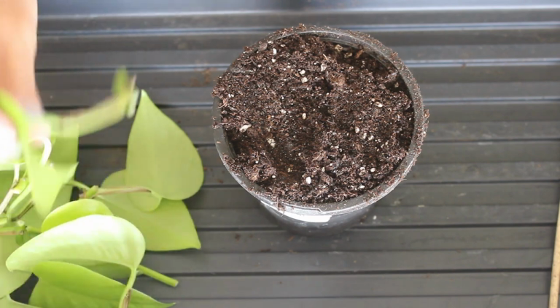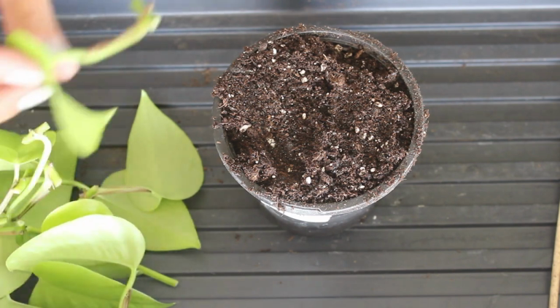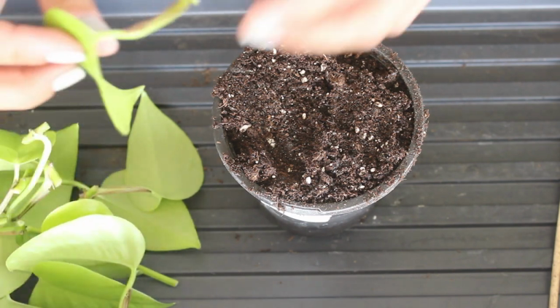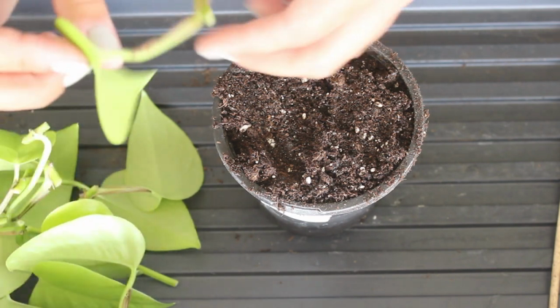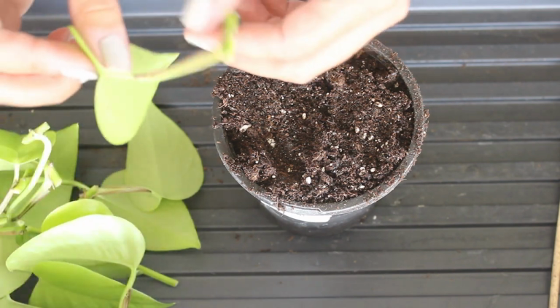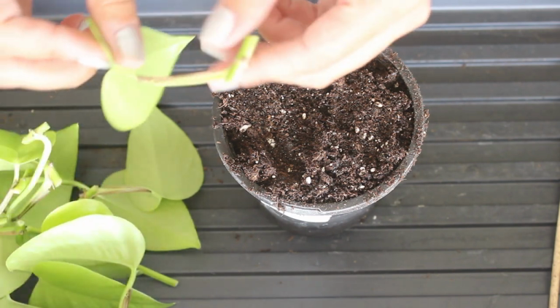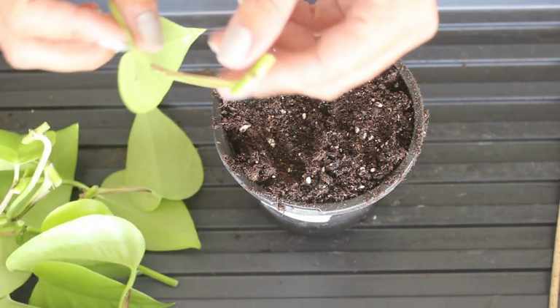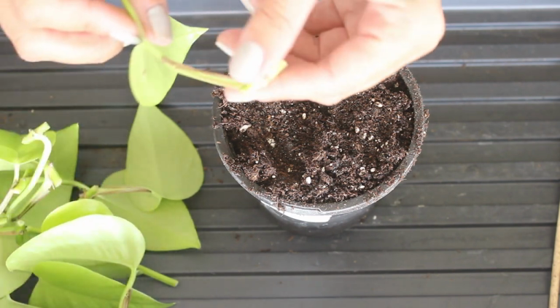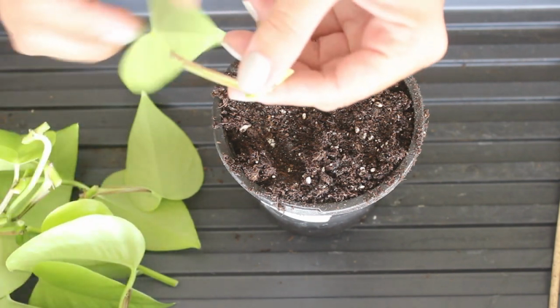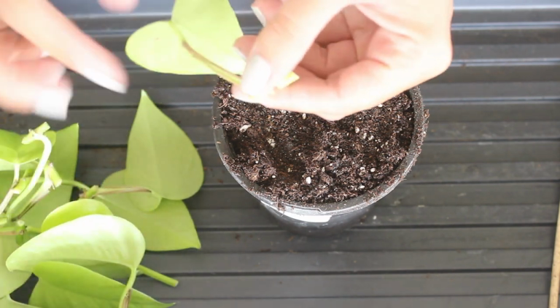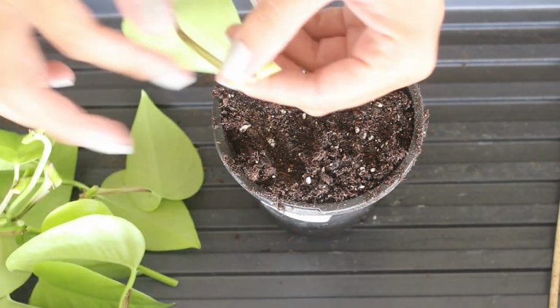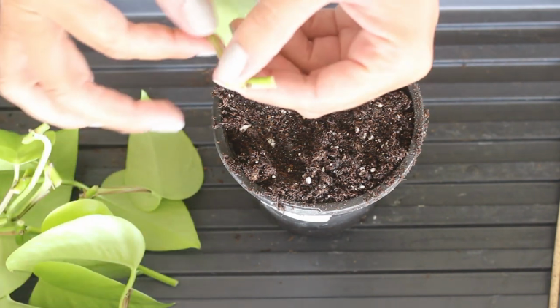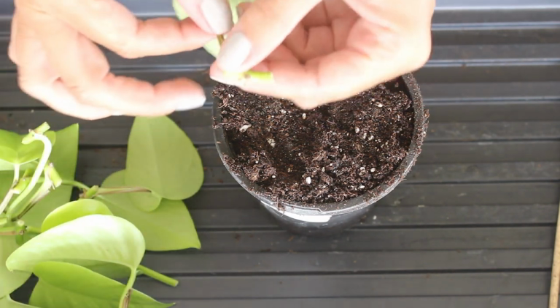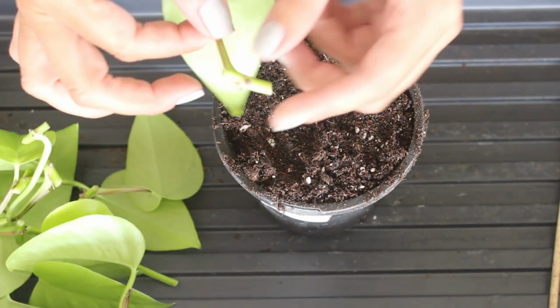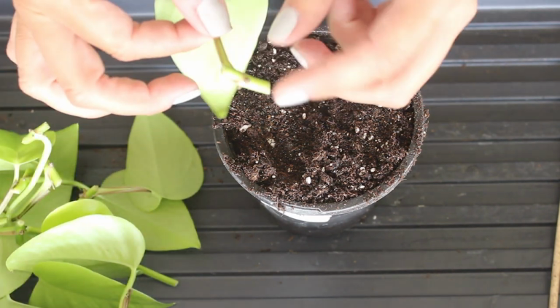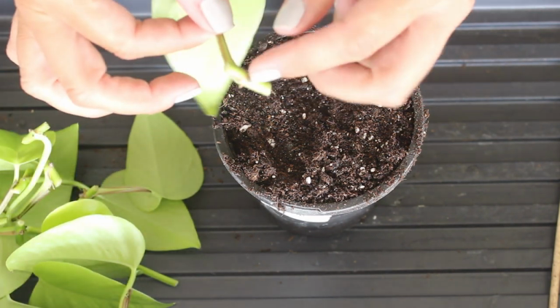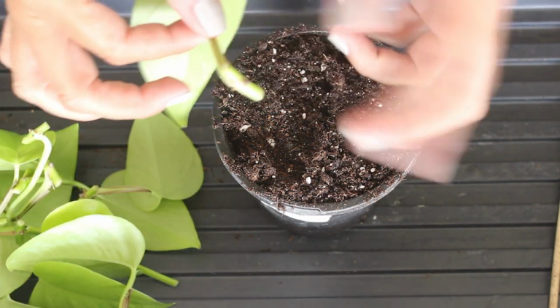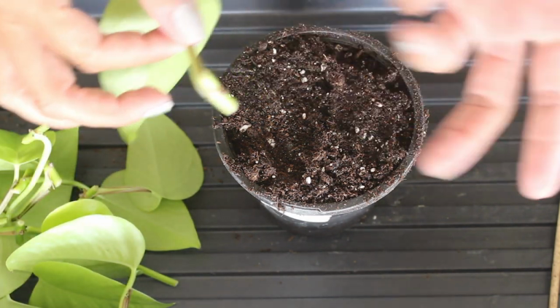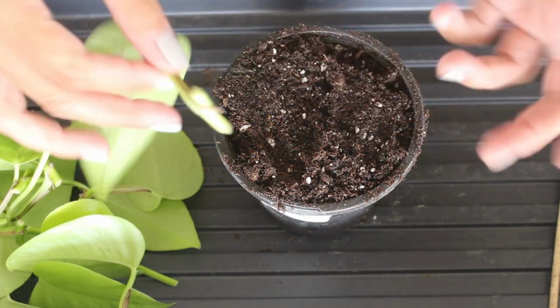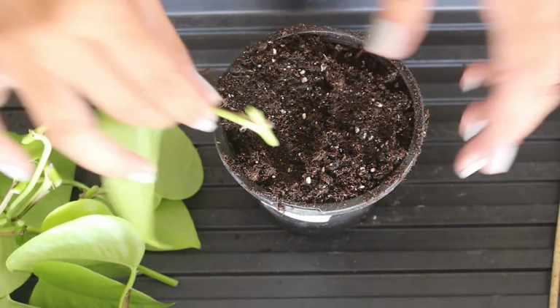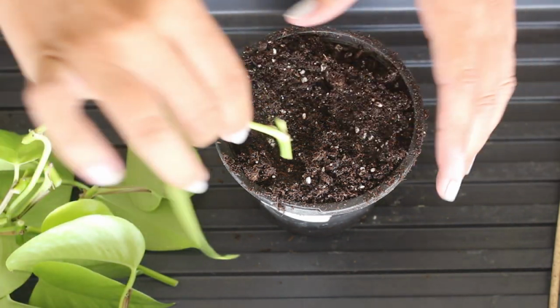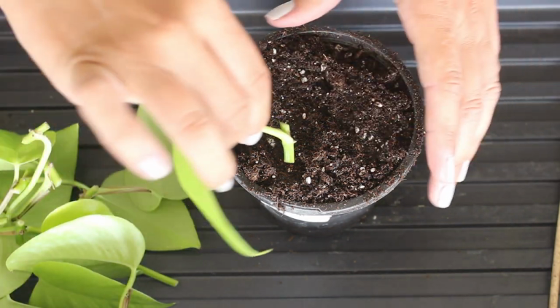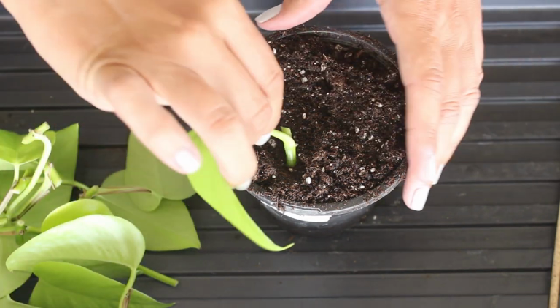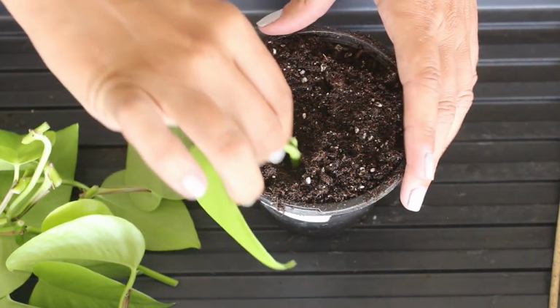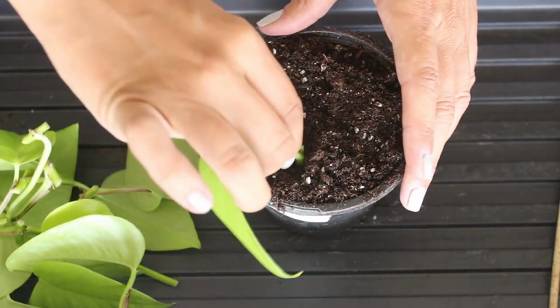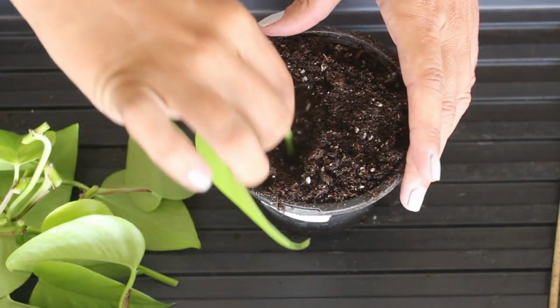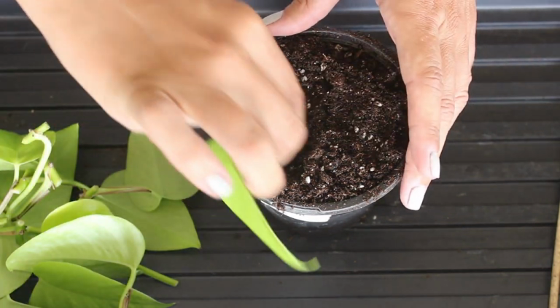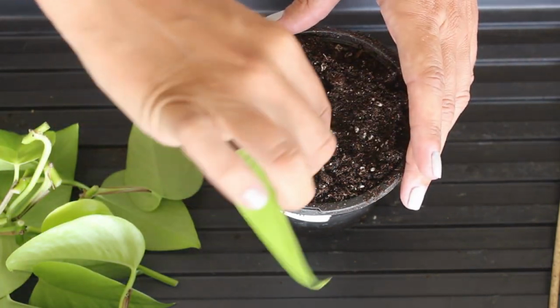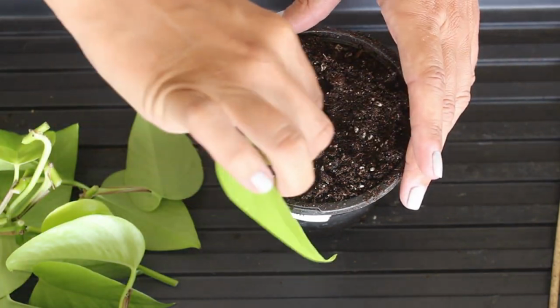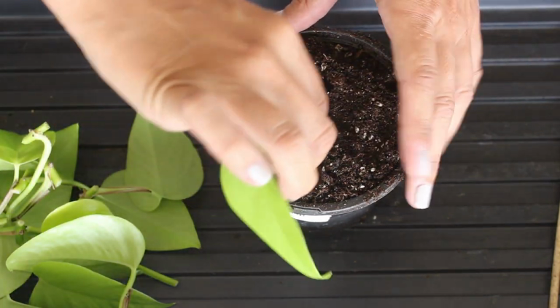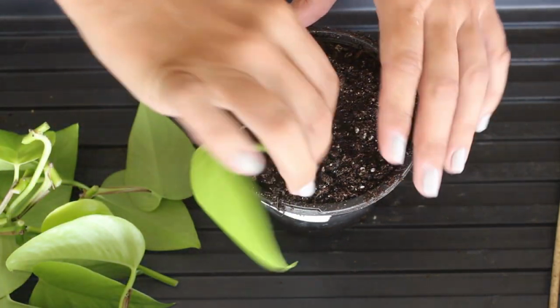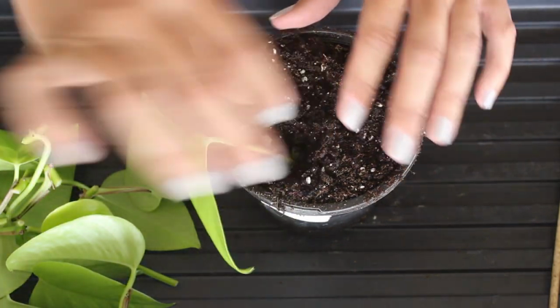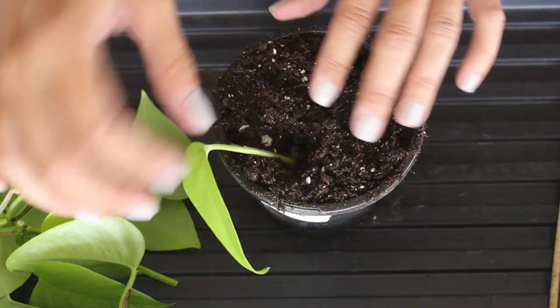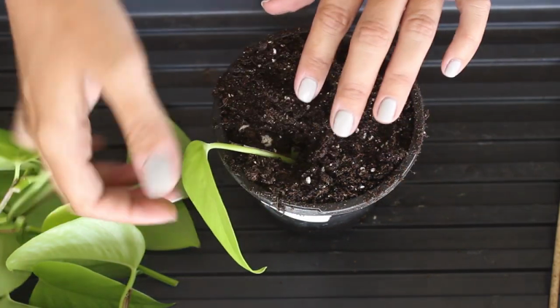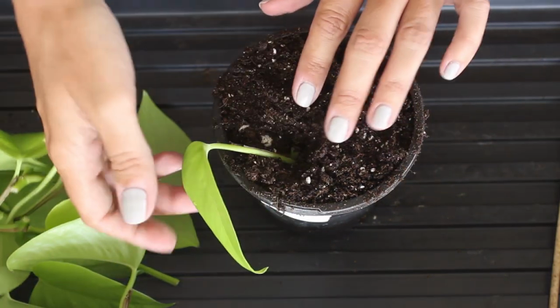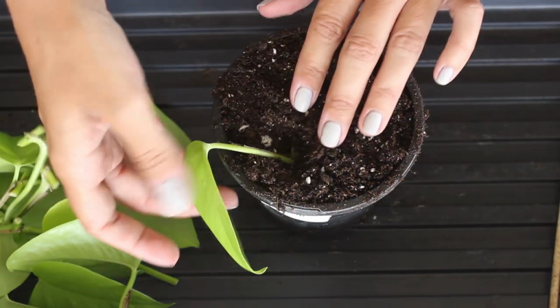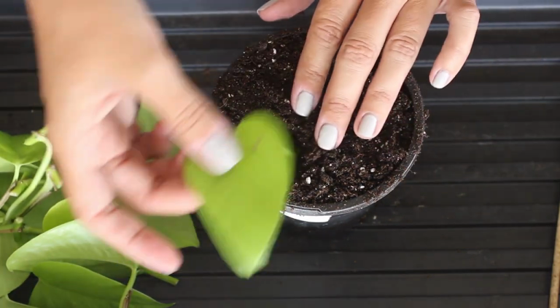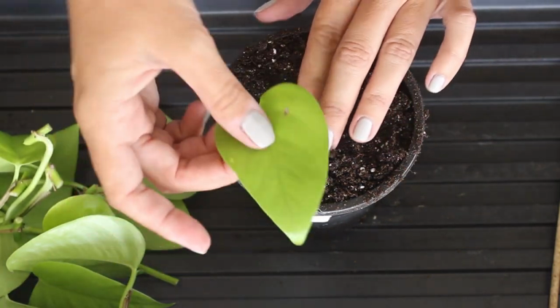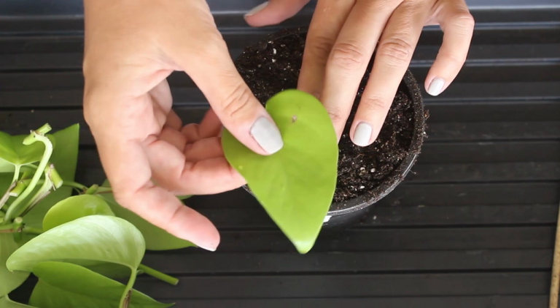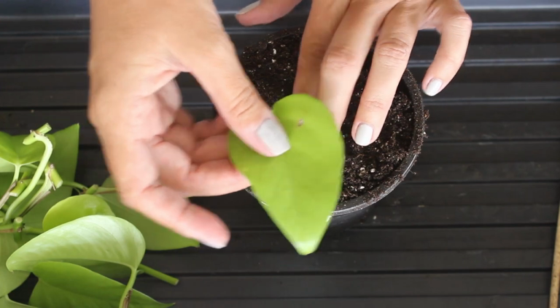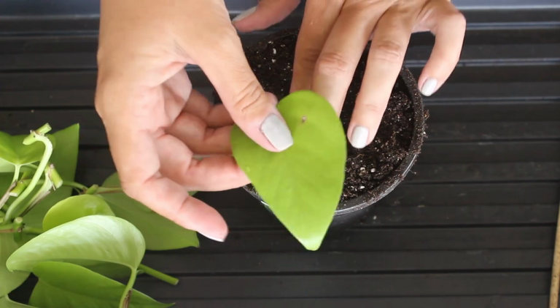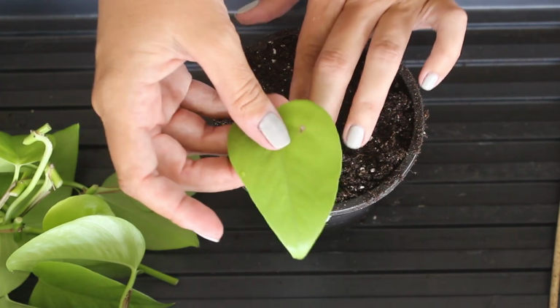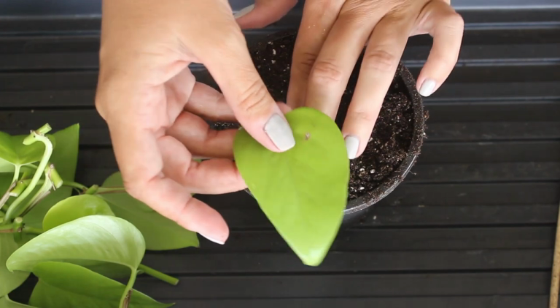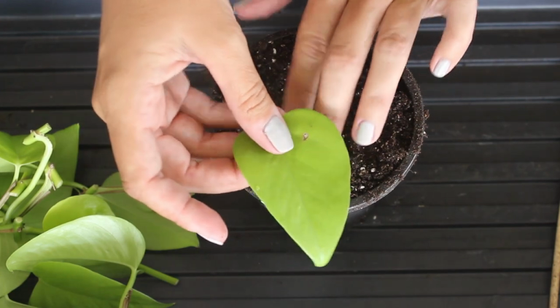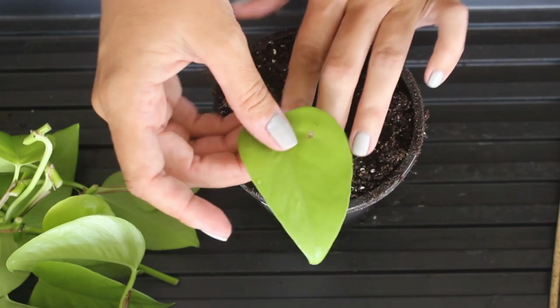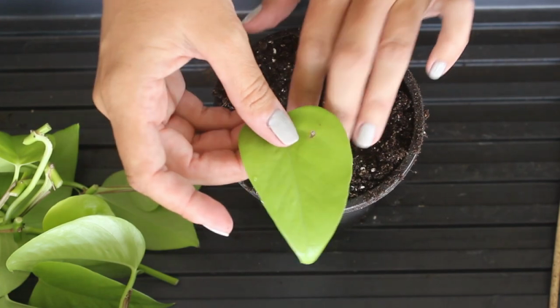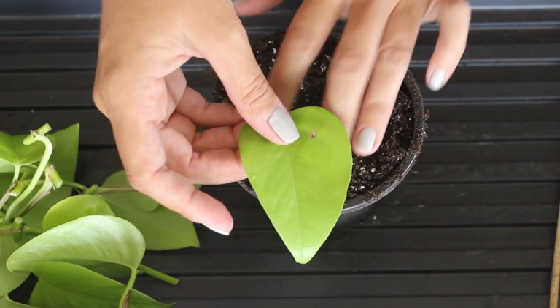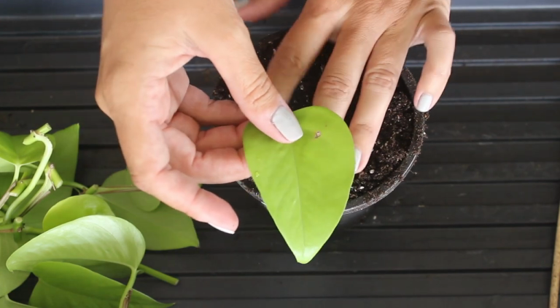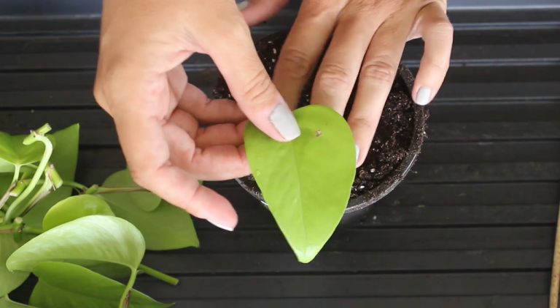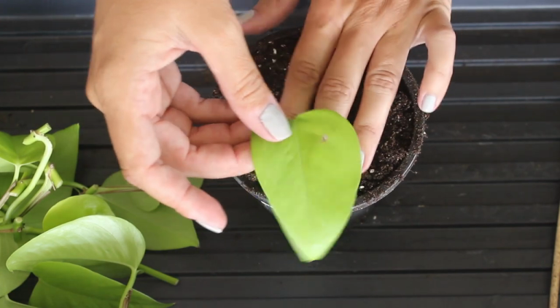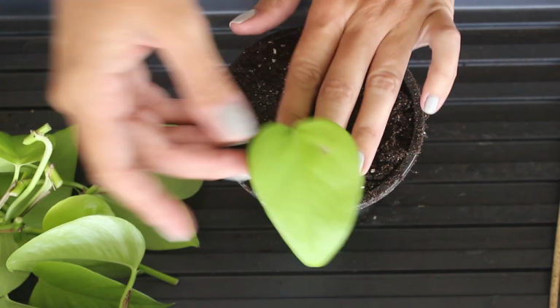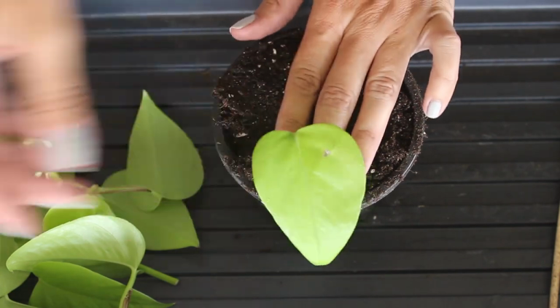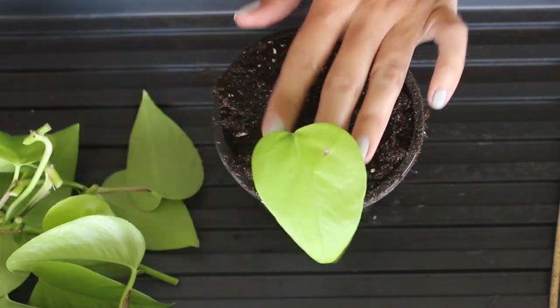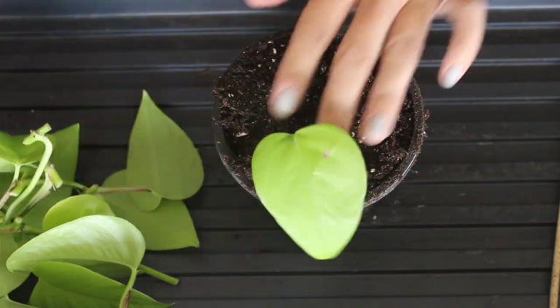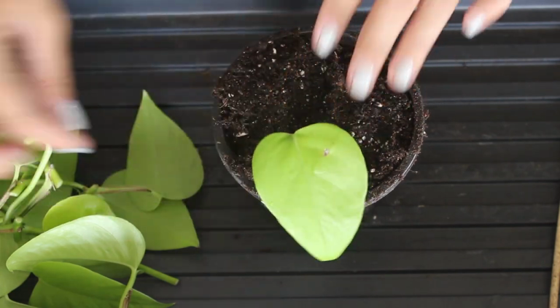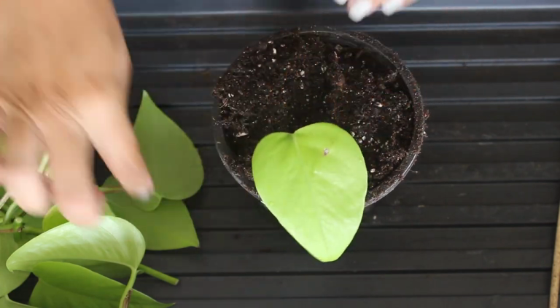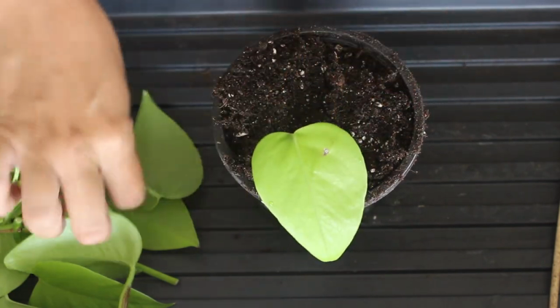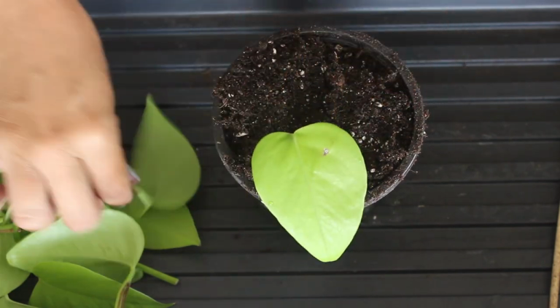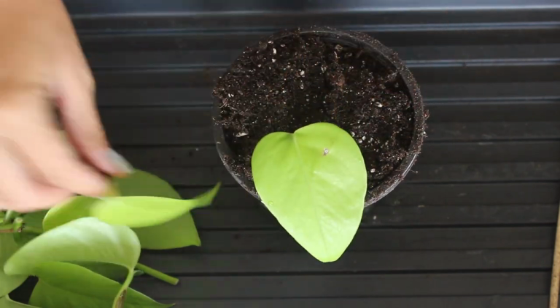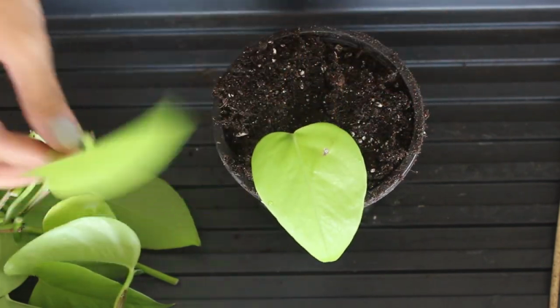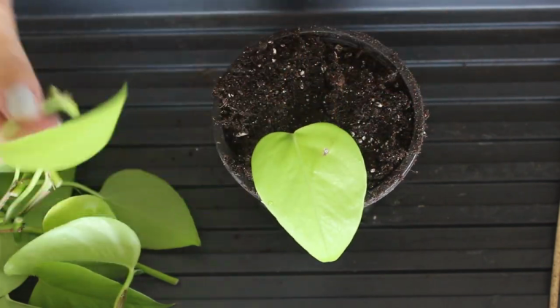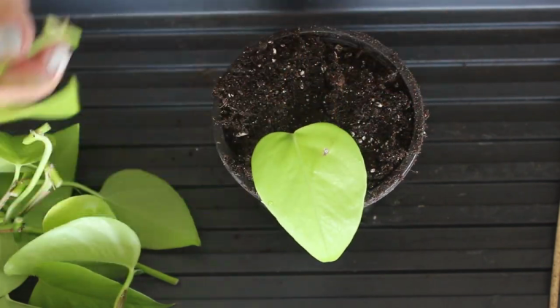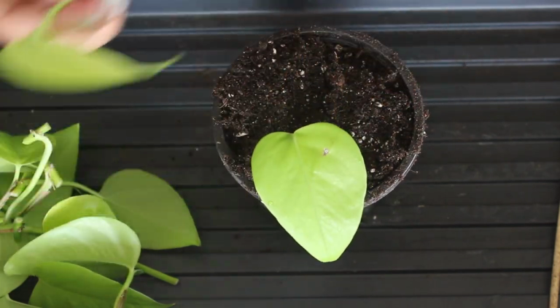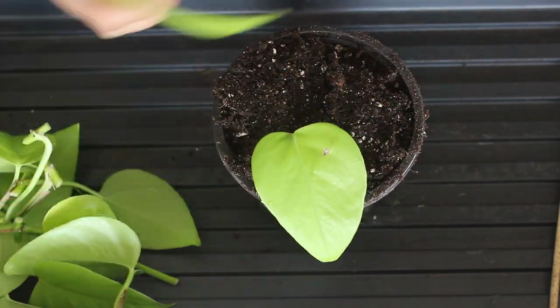Super simple. Obviously, node side down, I'm going to stick them in this dirt.